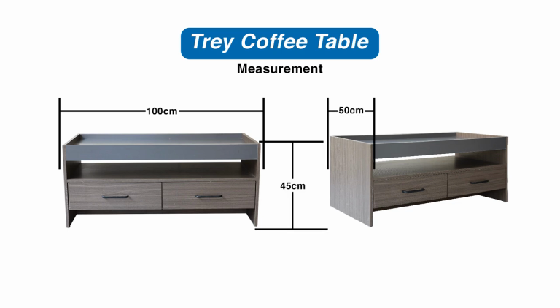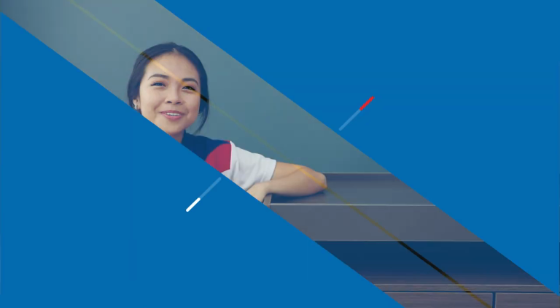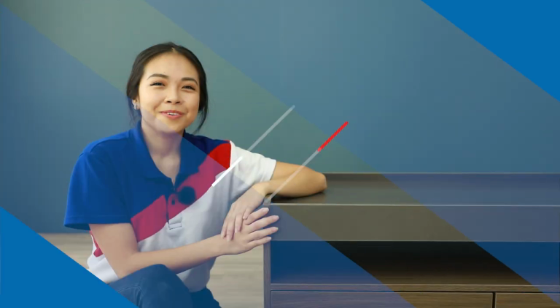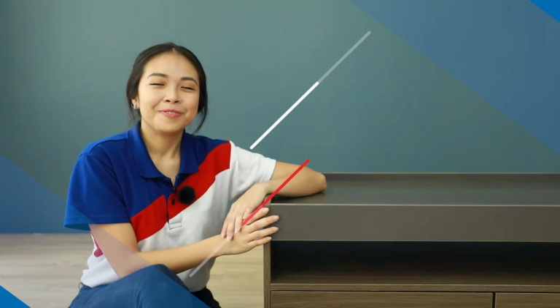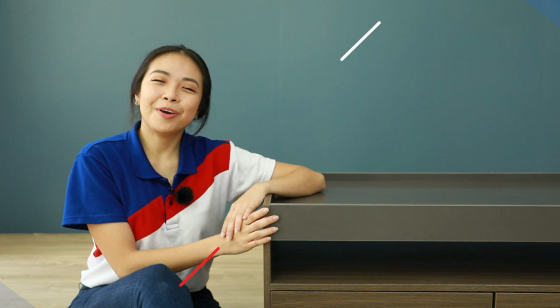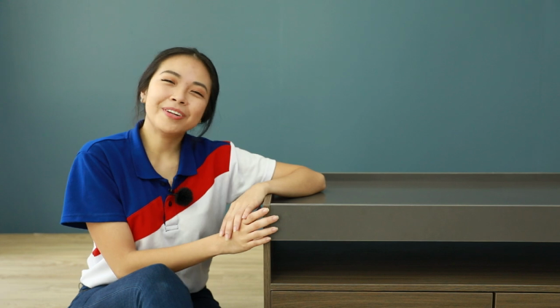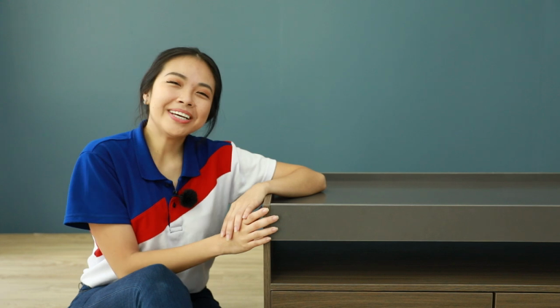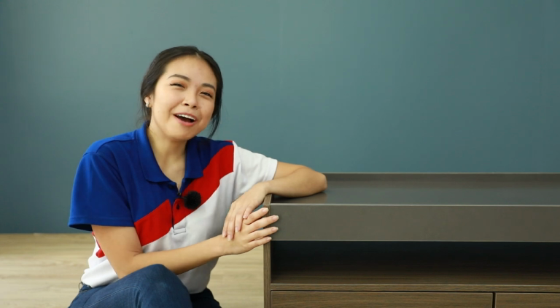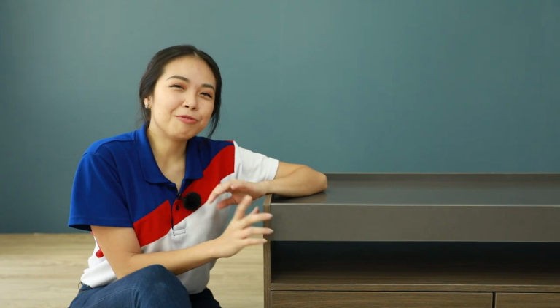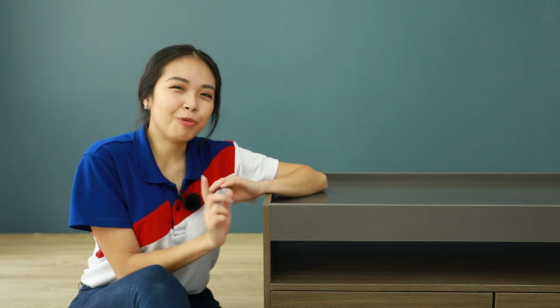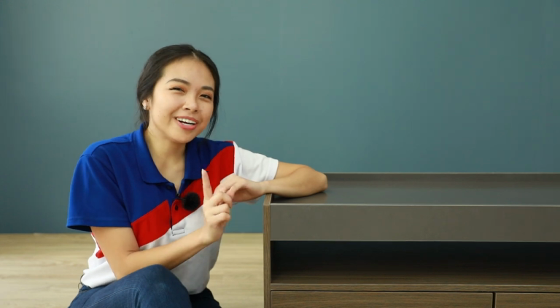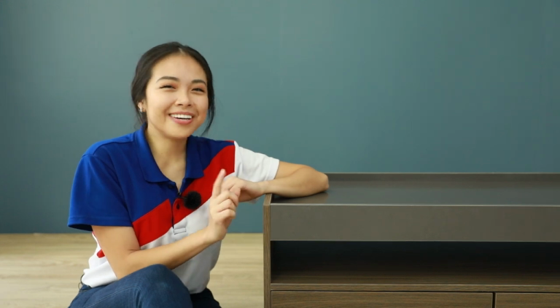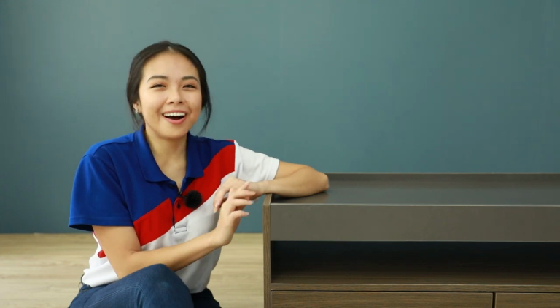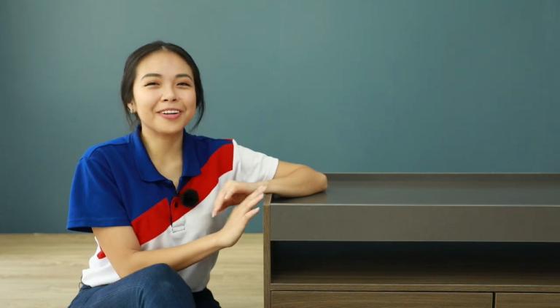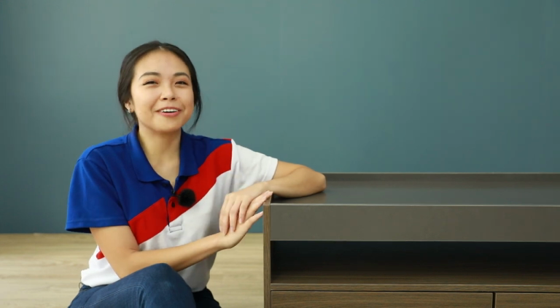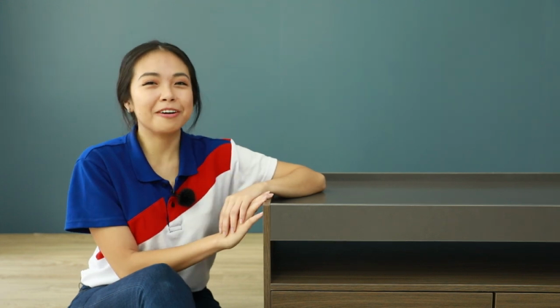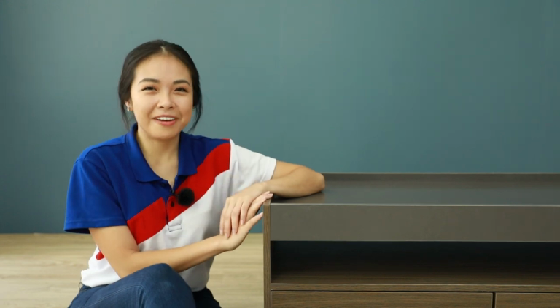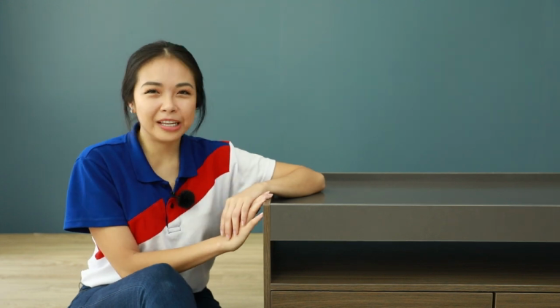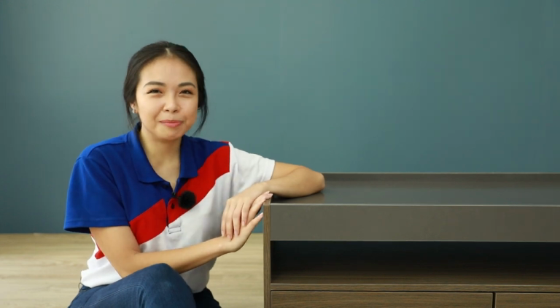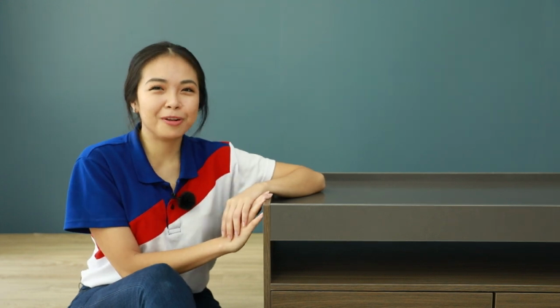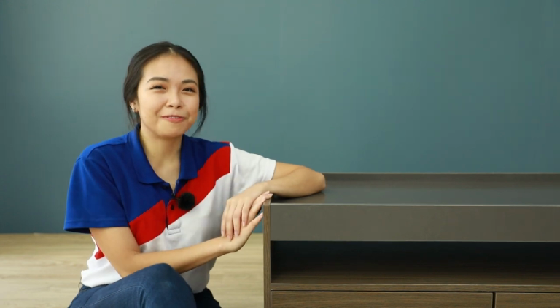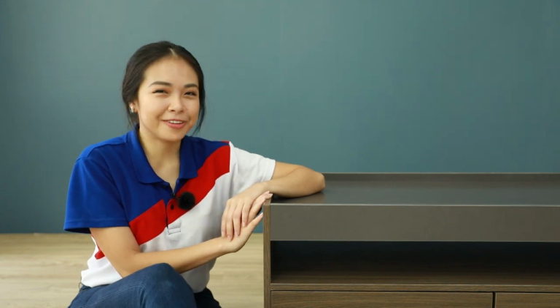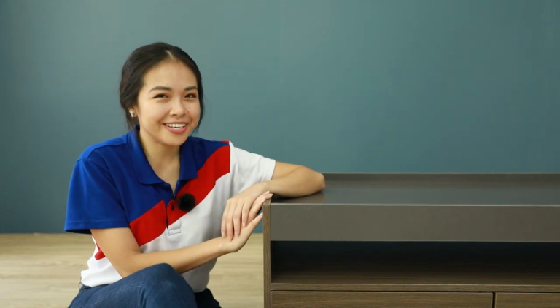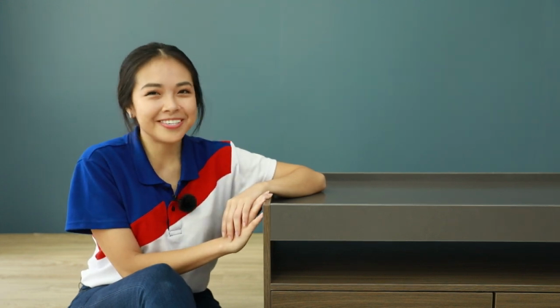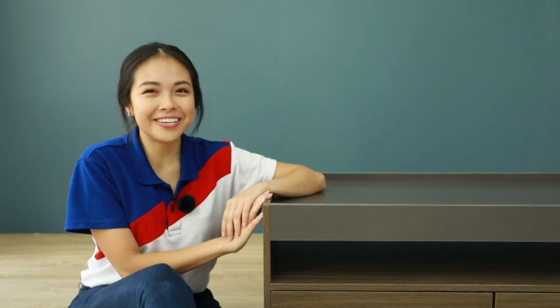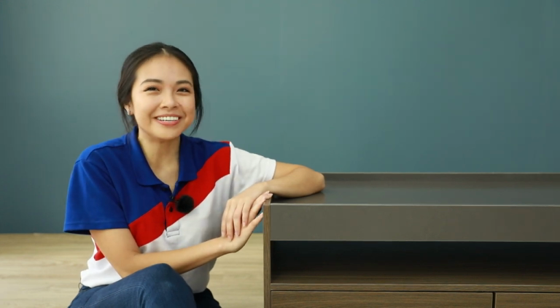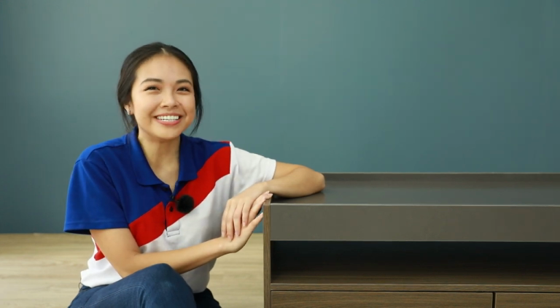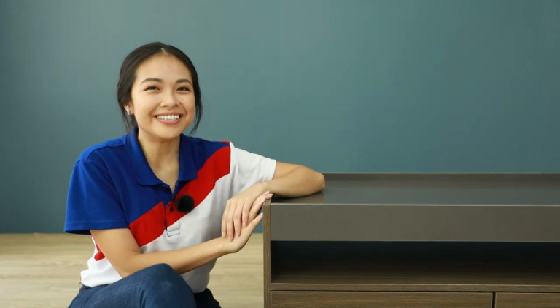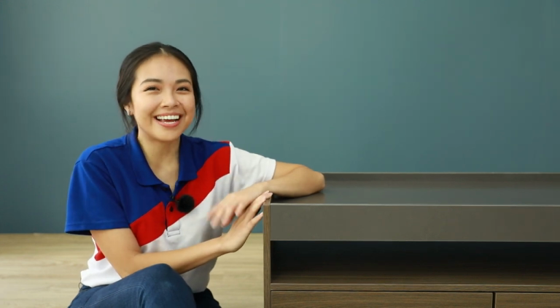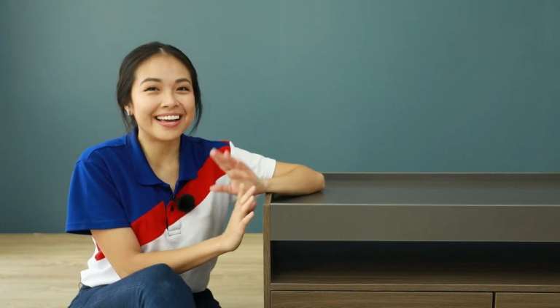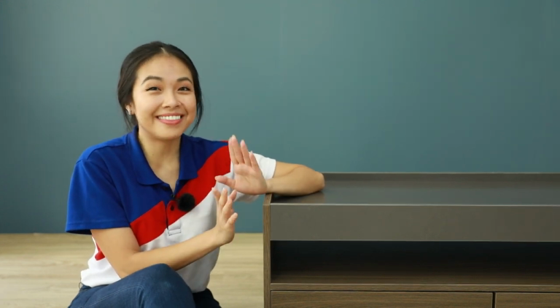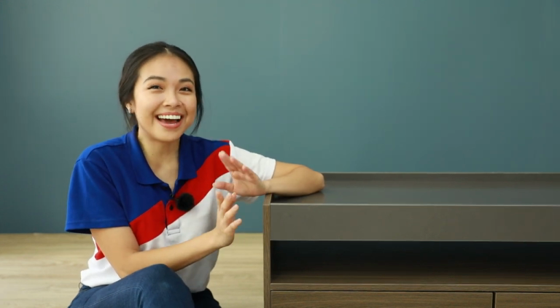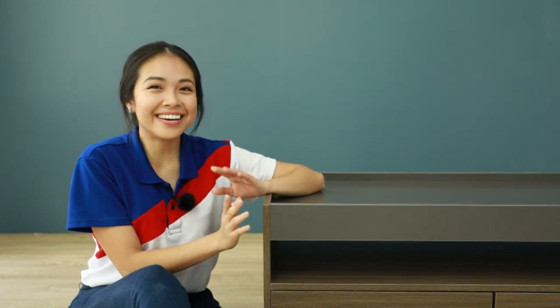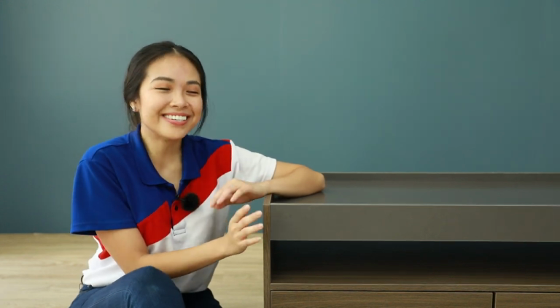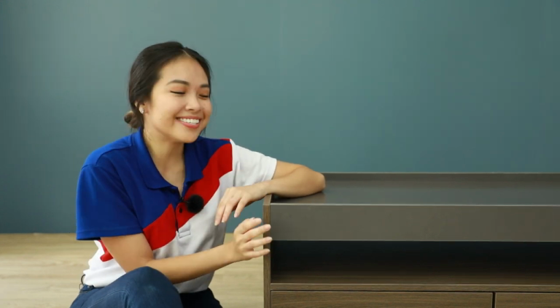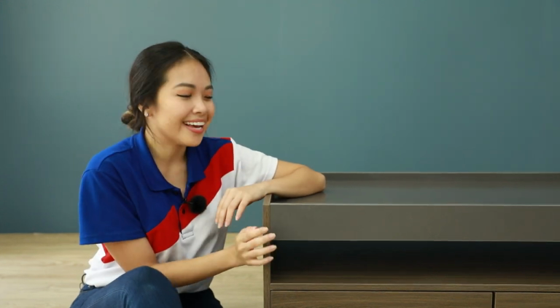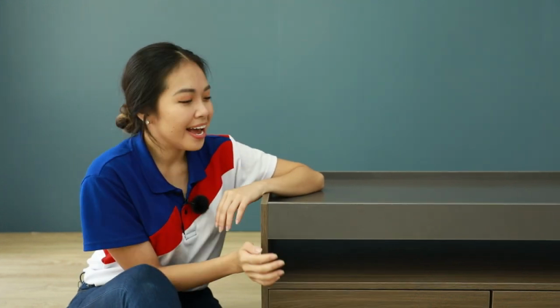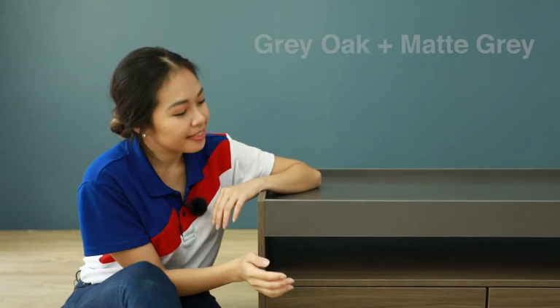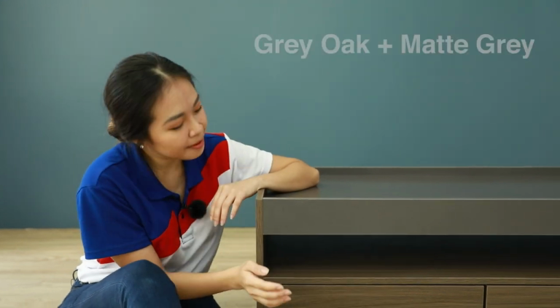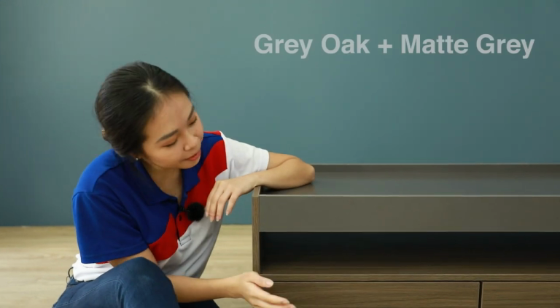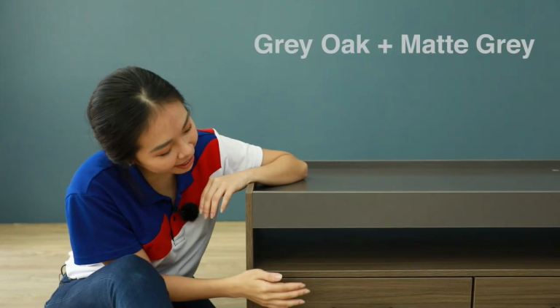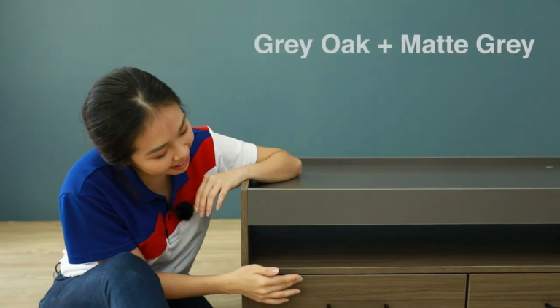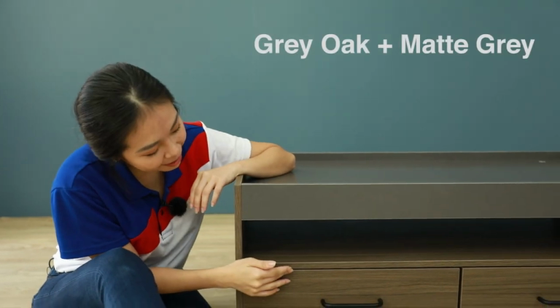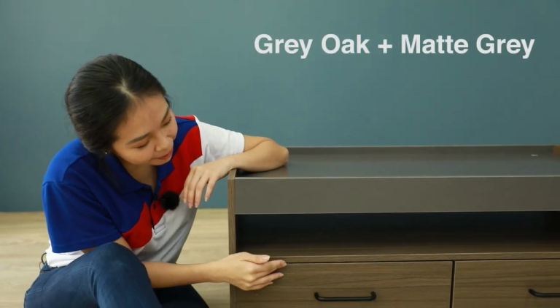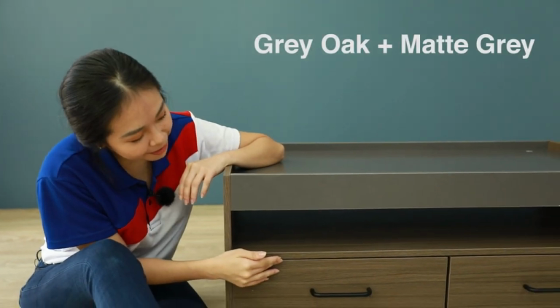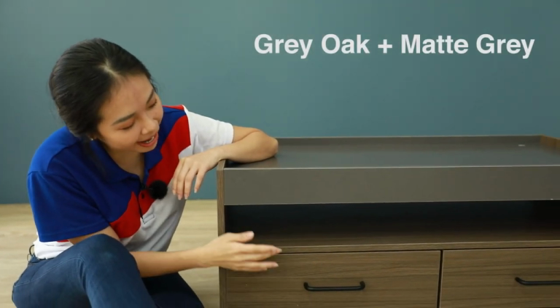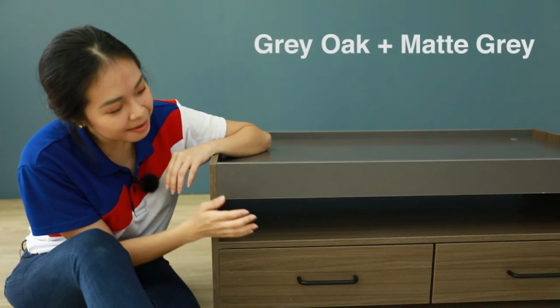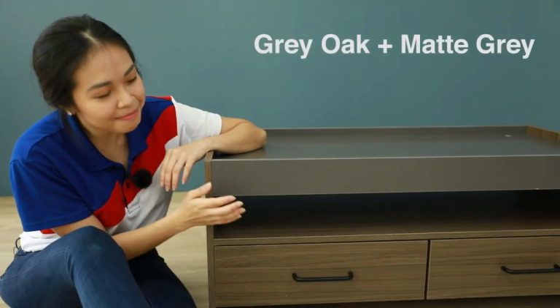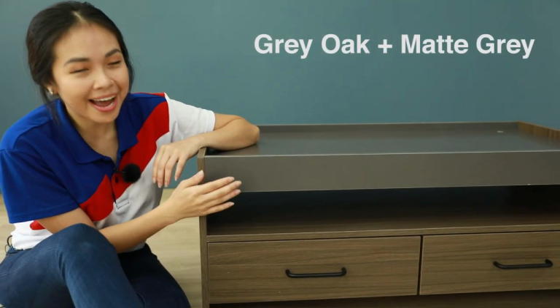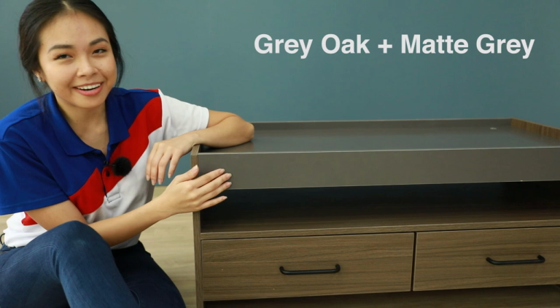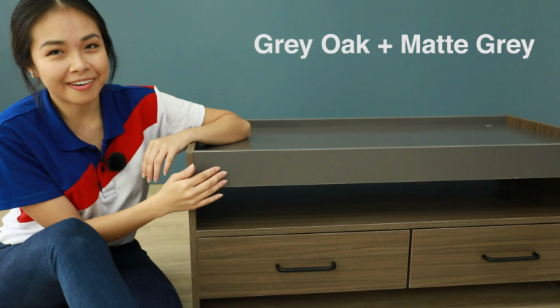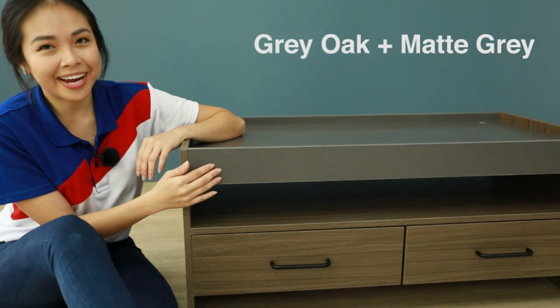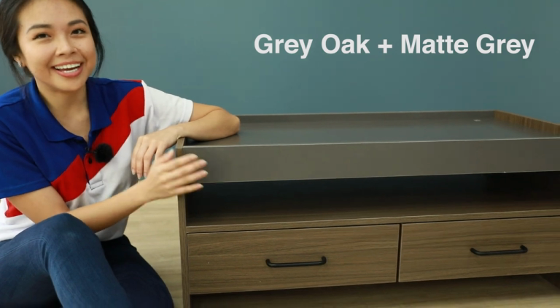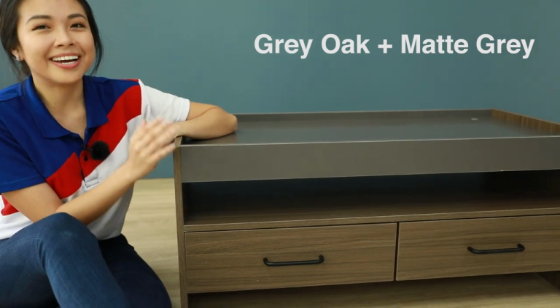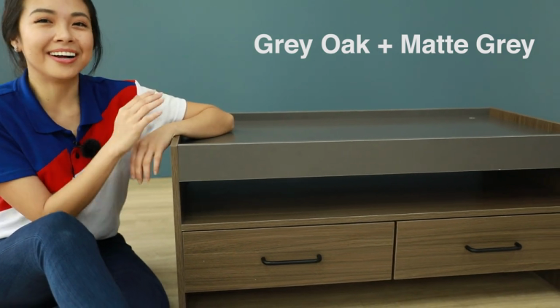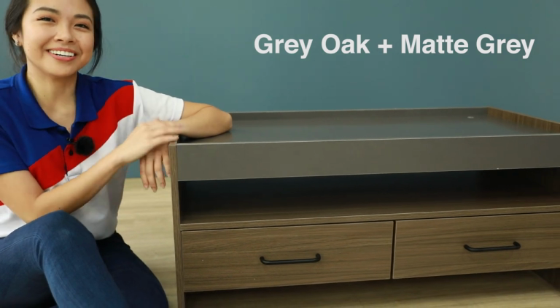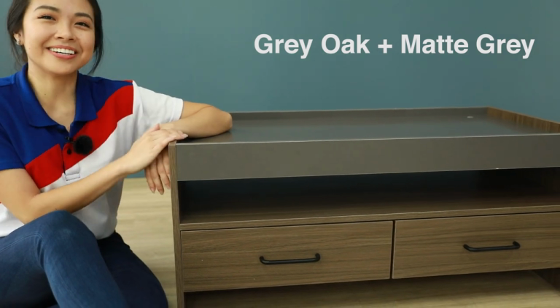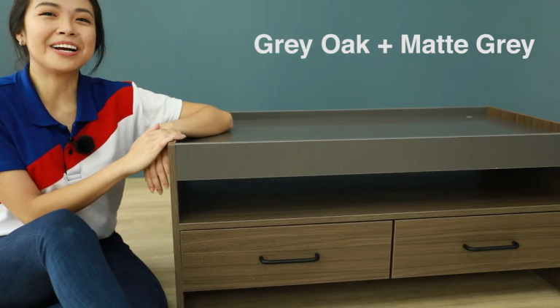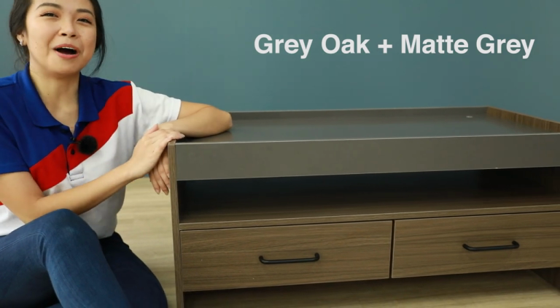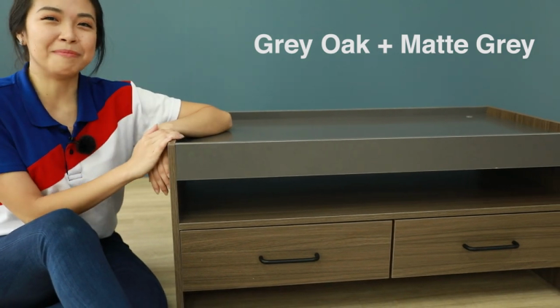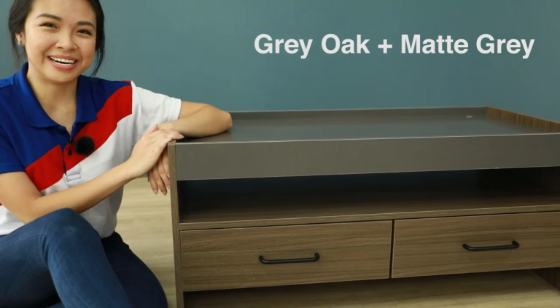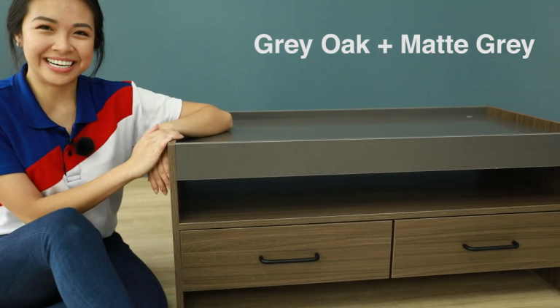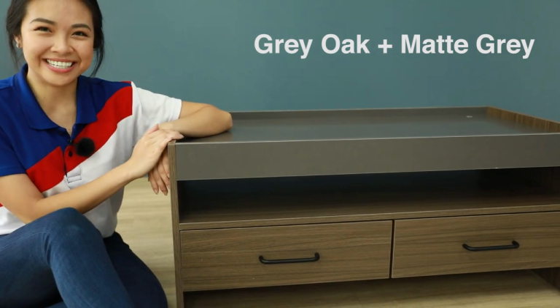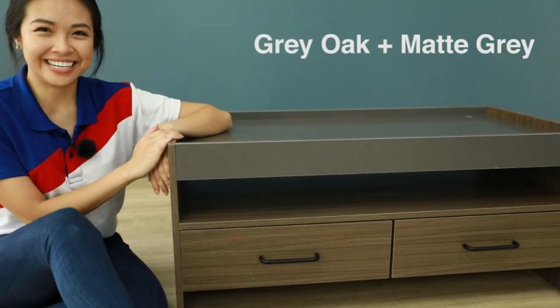We only have one color available for this series, and that is the gray oak and matte gray color combination.